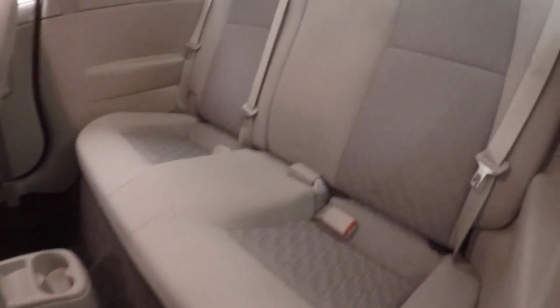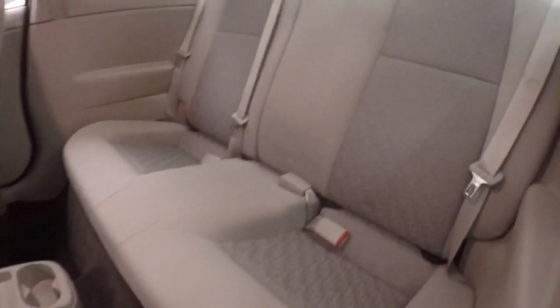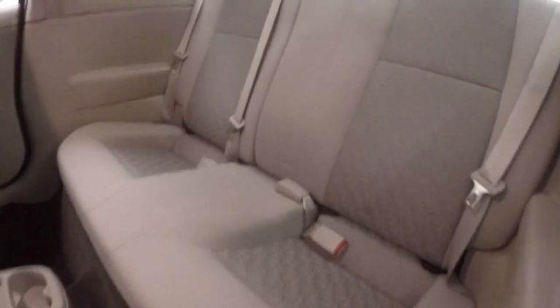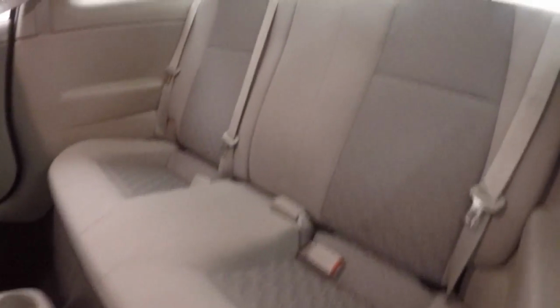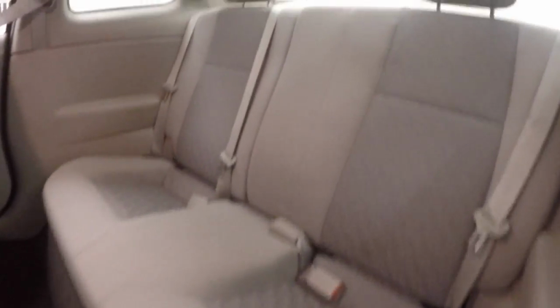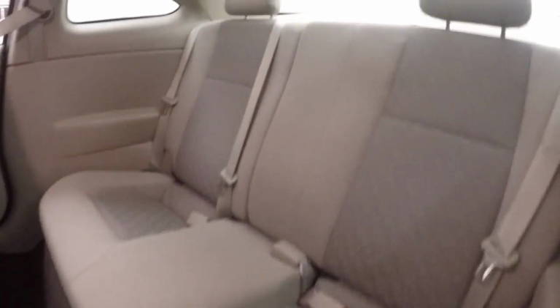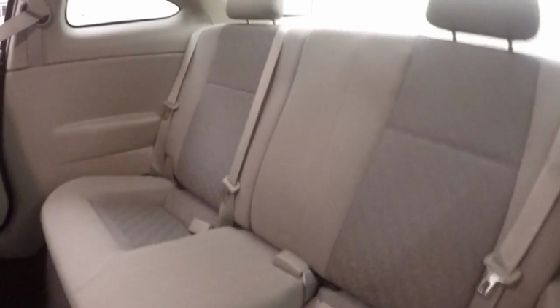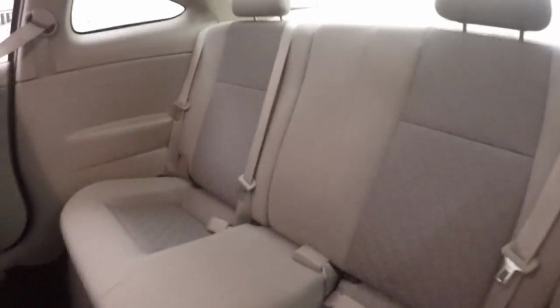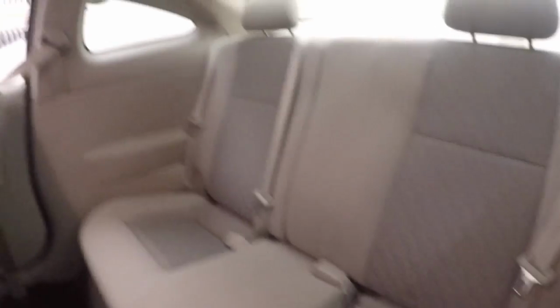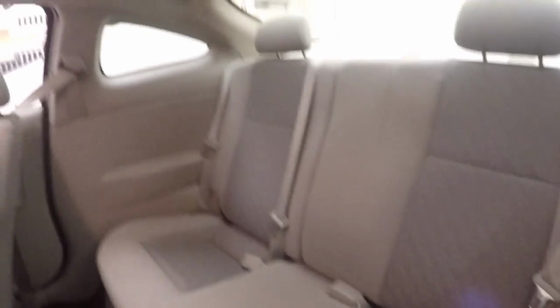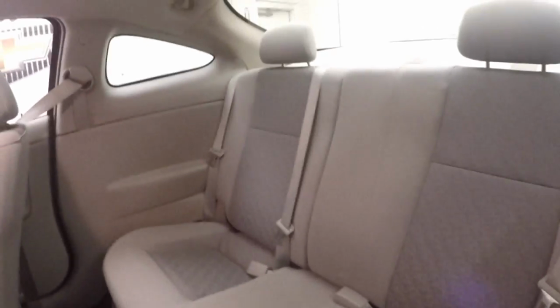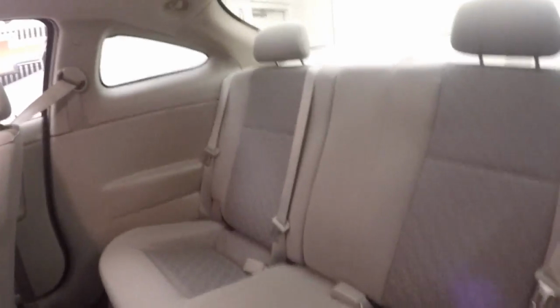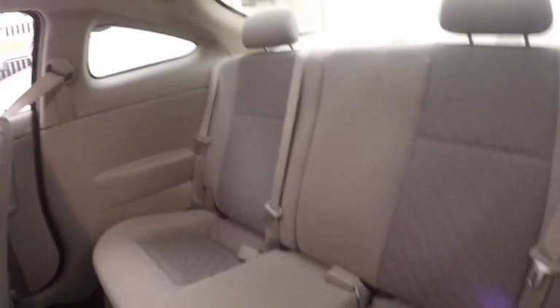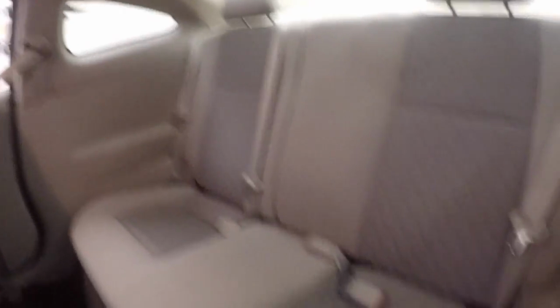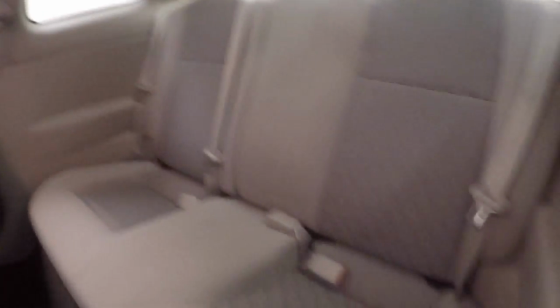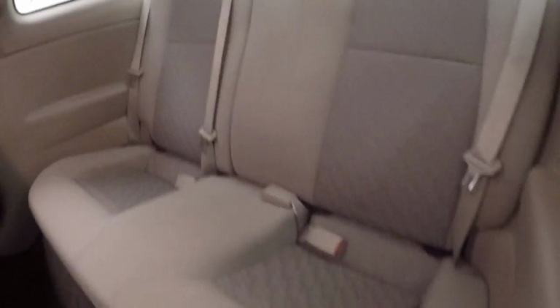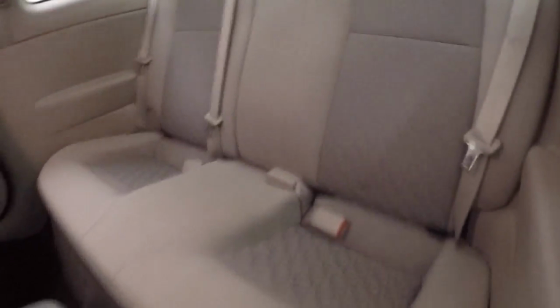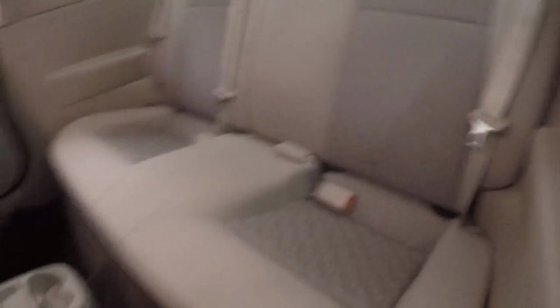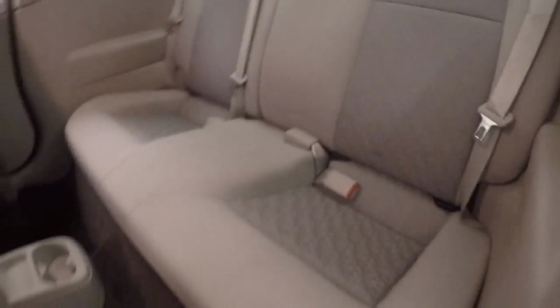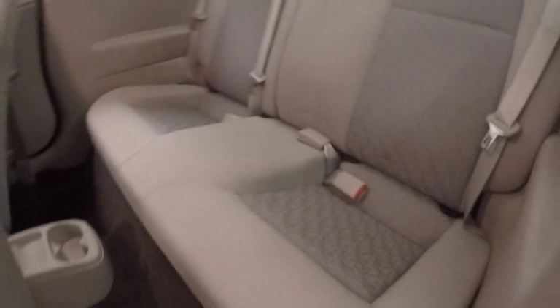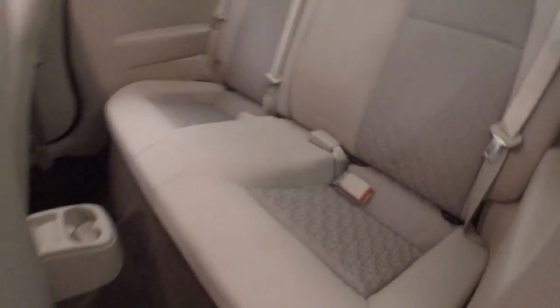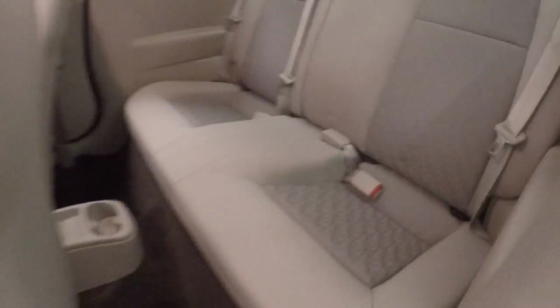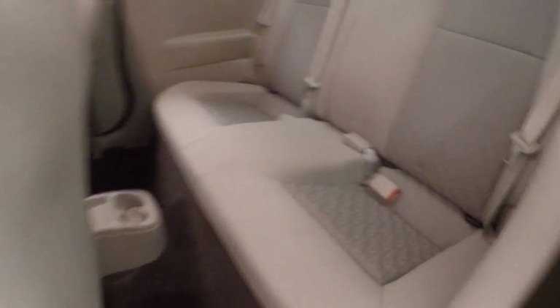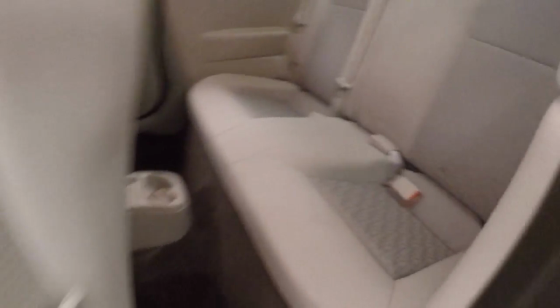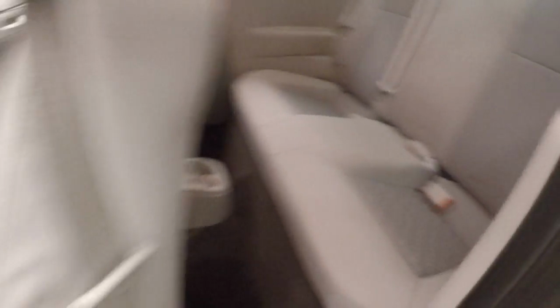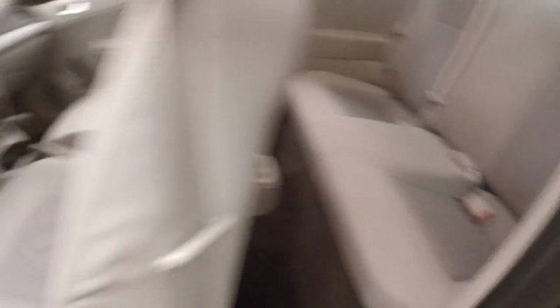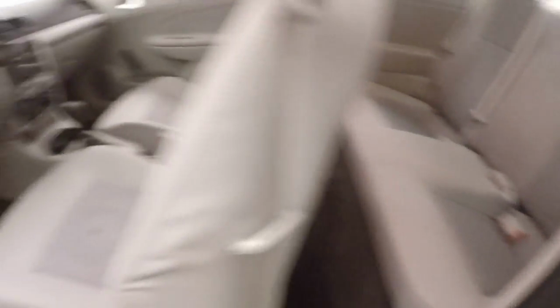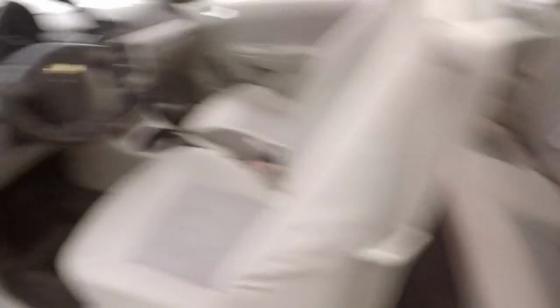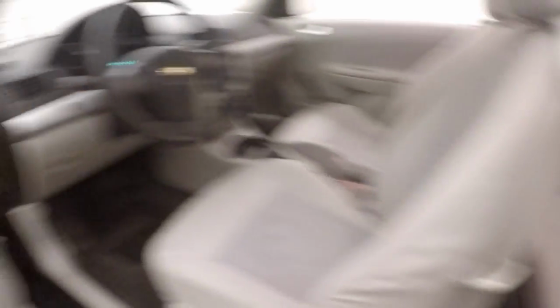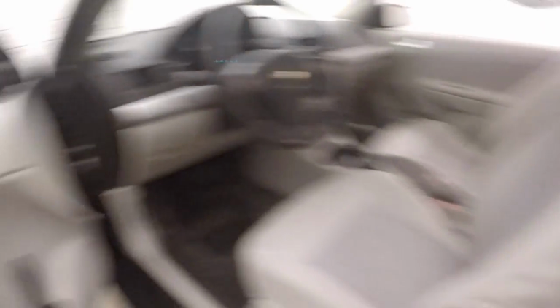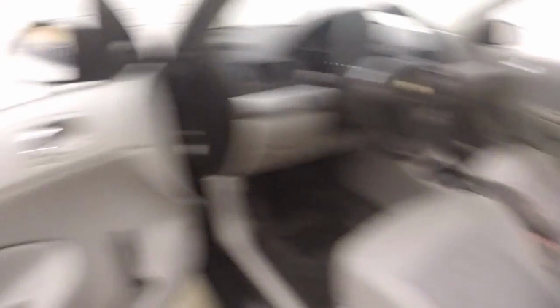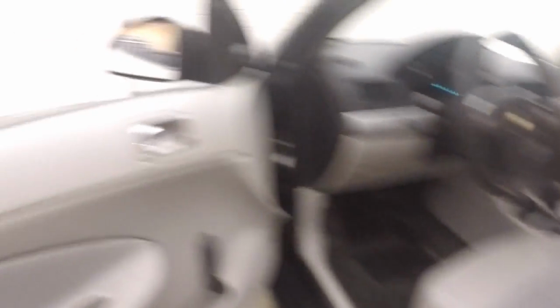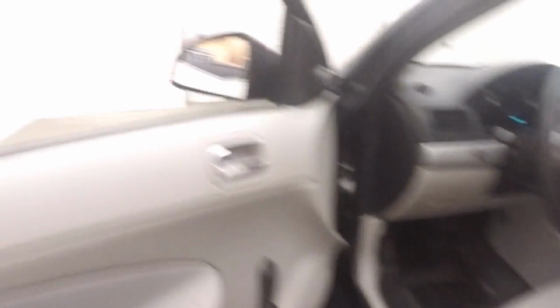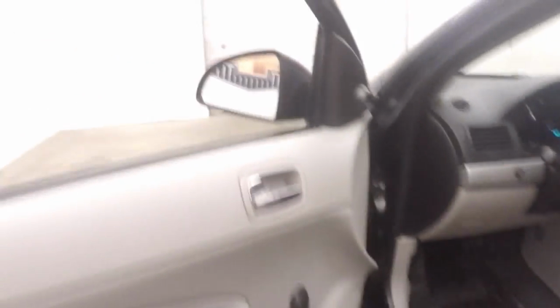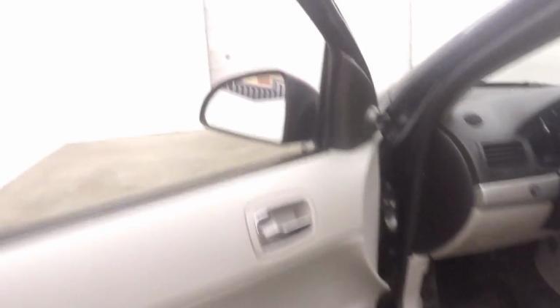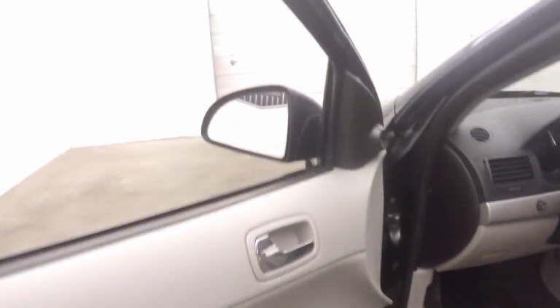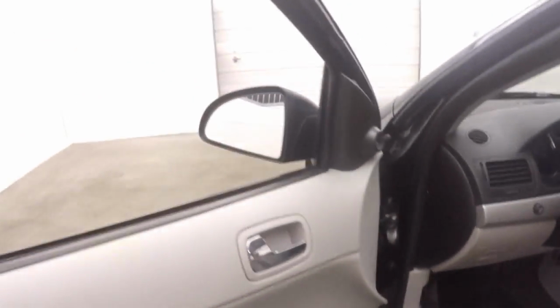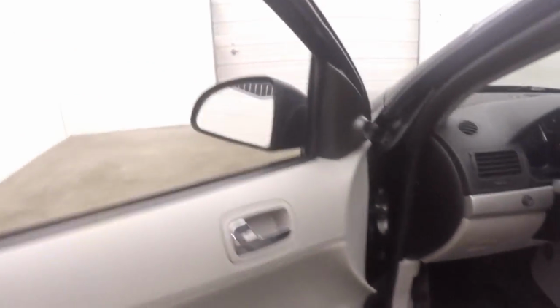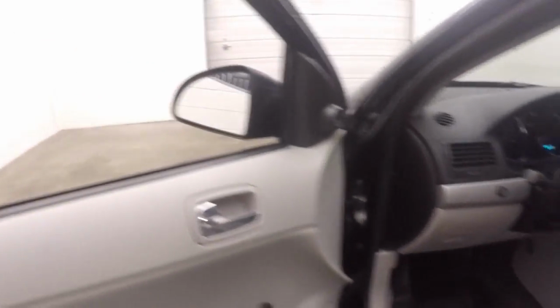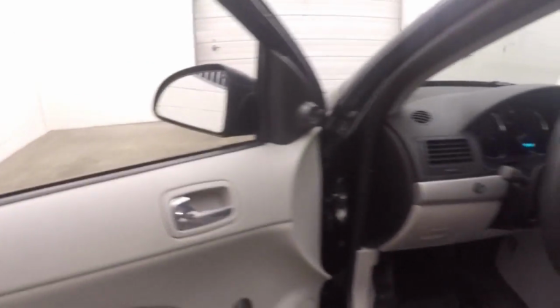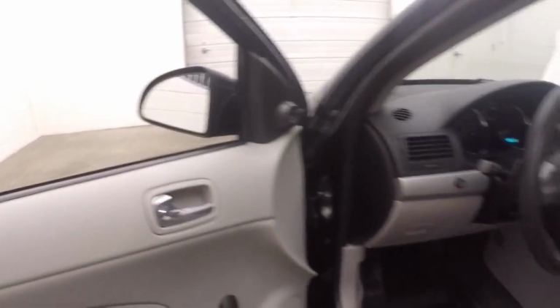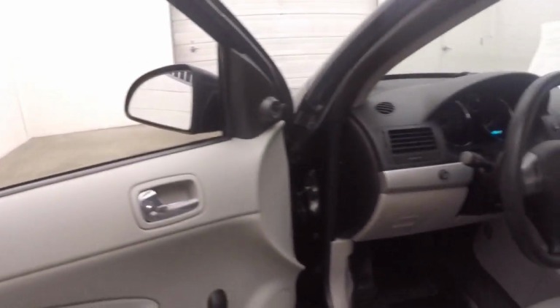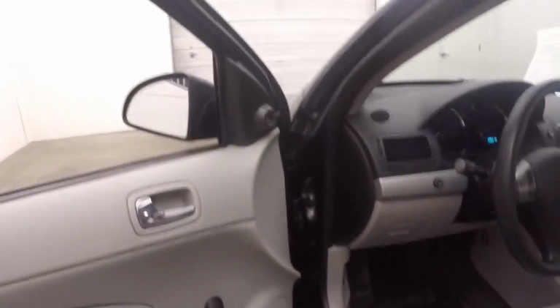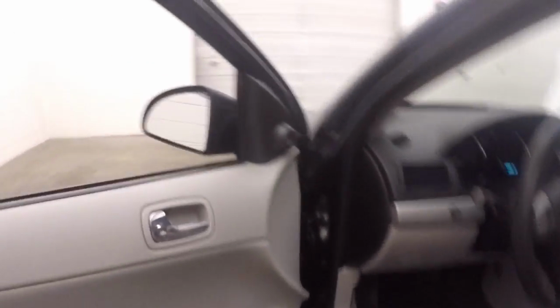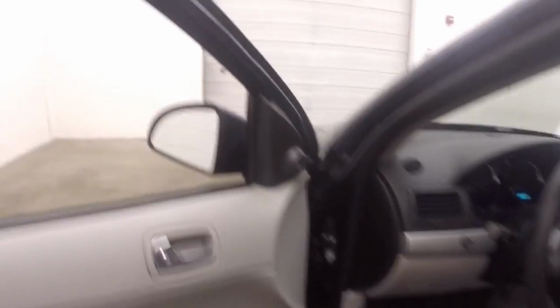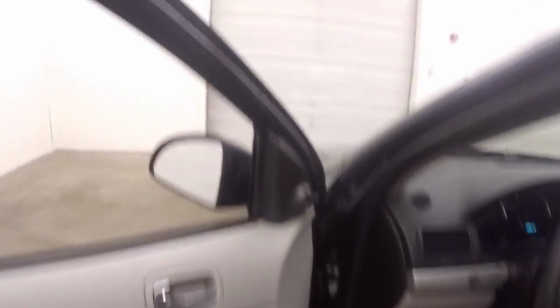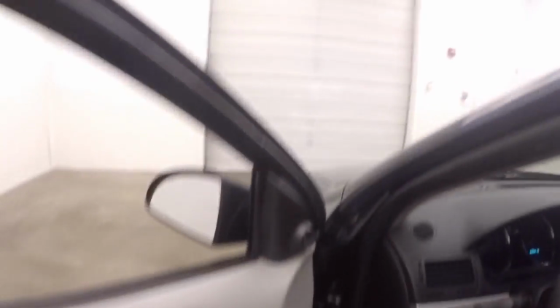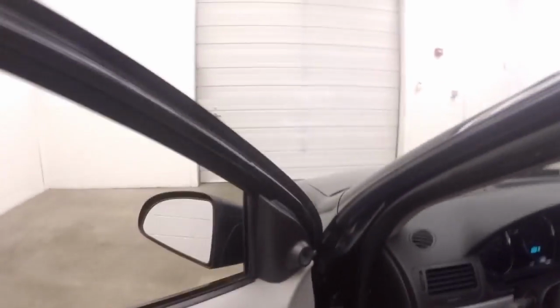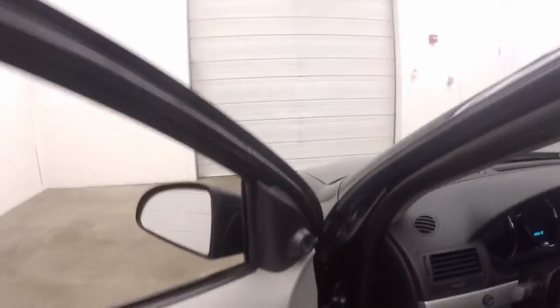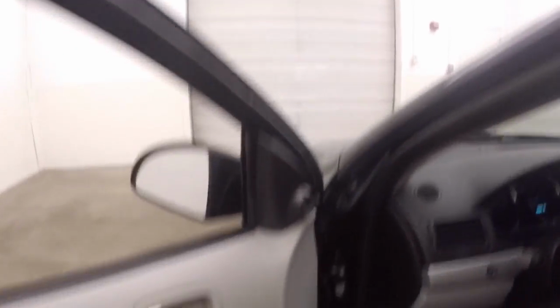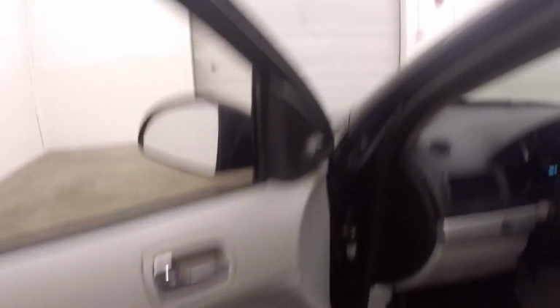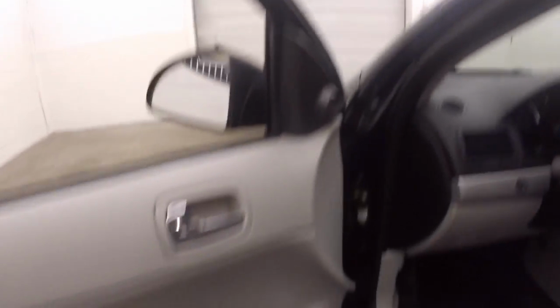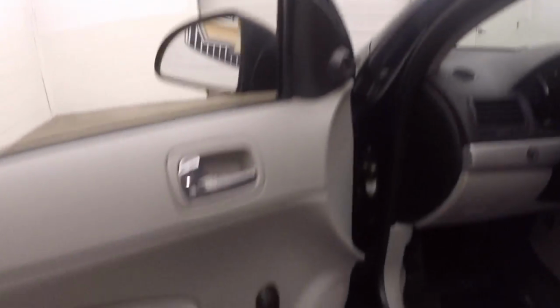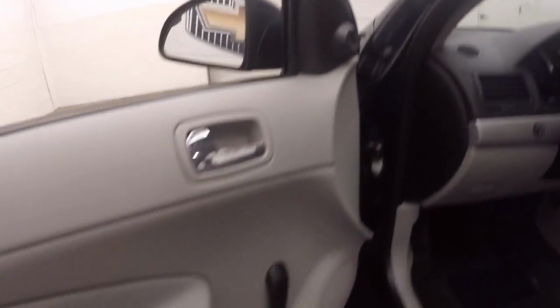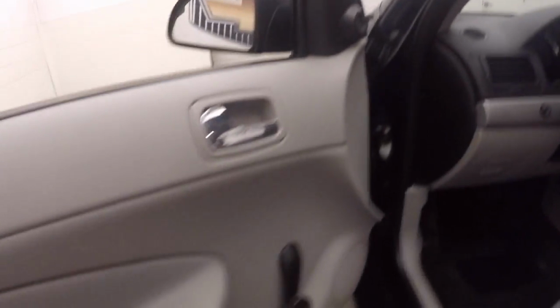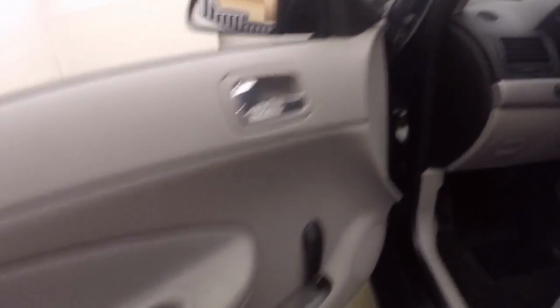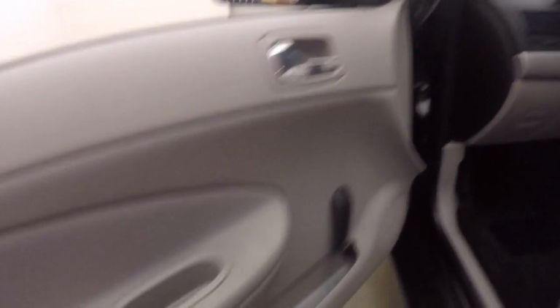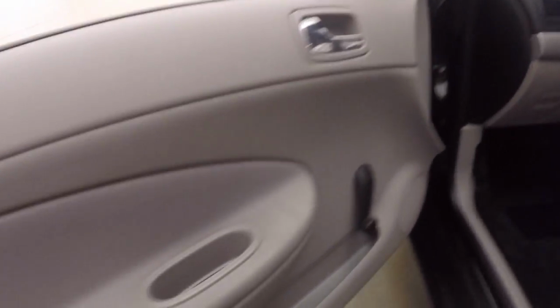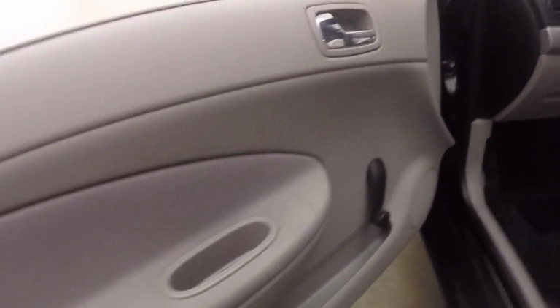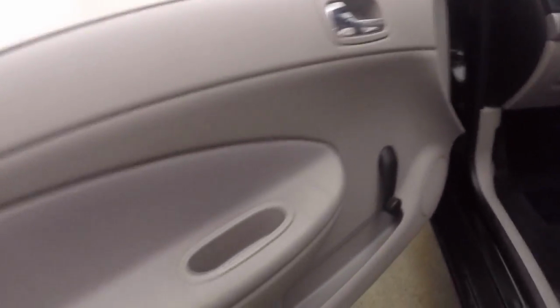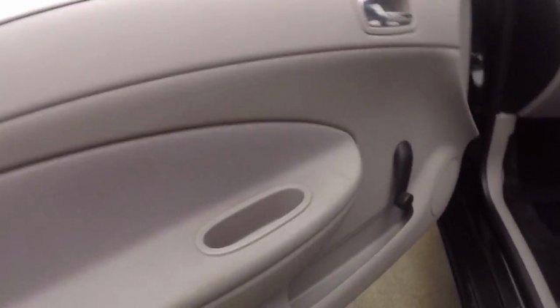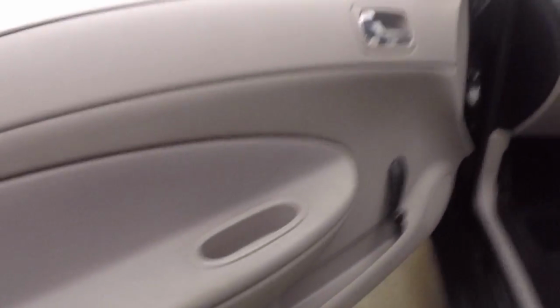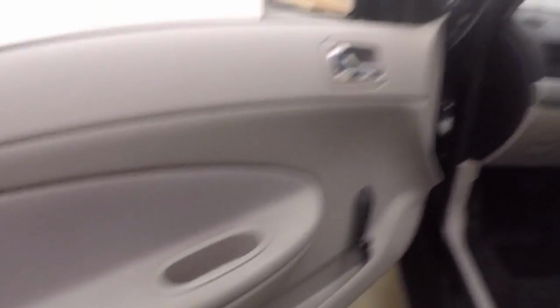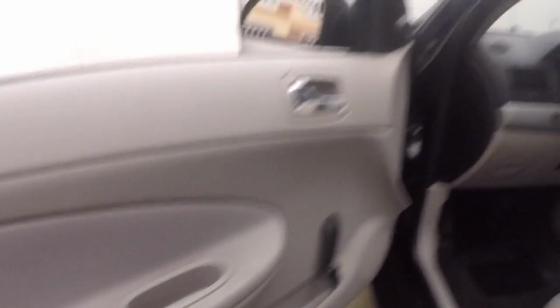Interior's in great shape. Nice bright interior. Everything's manual — mirrors, windows, door locks.